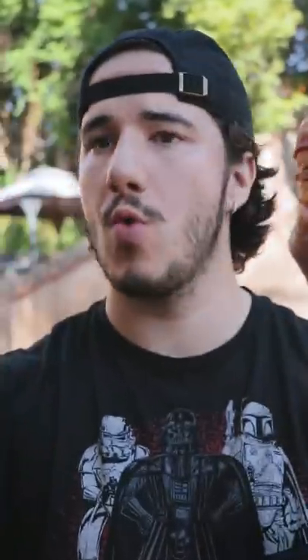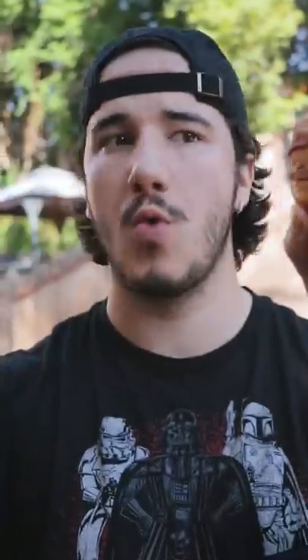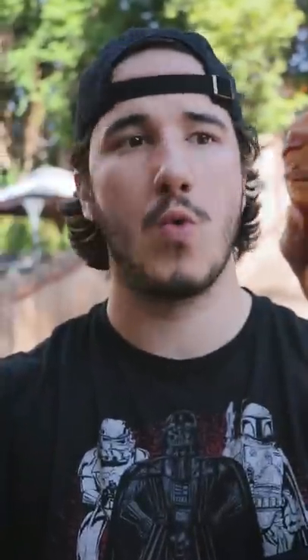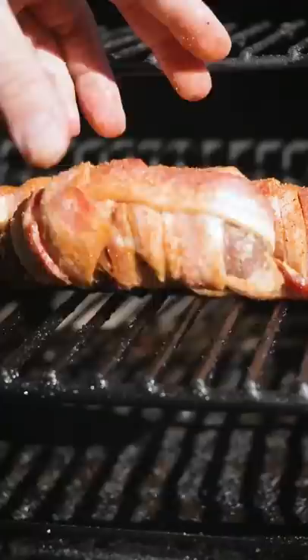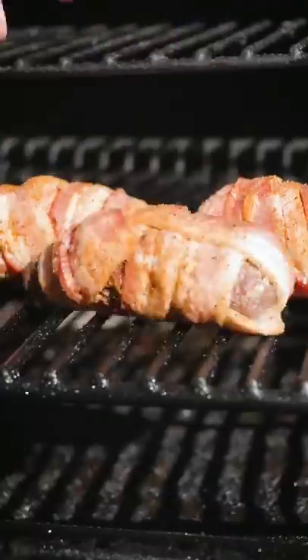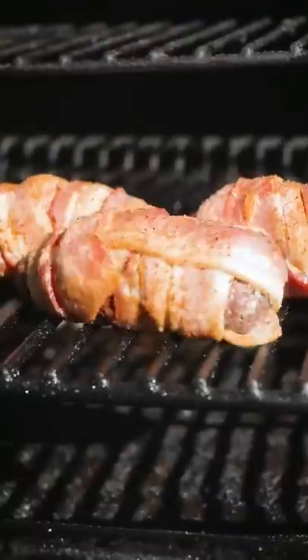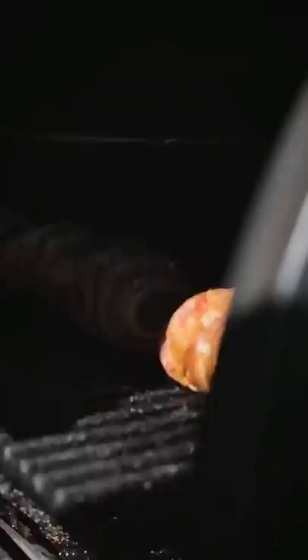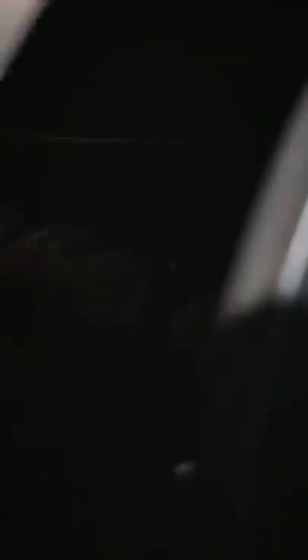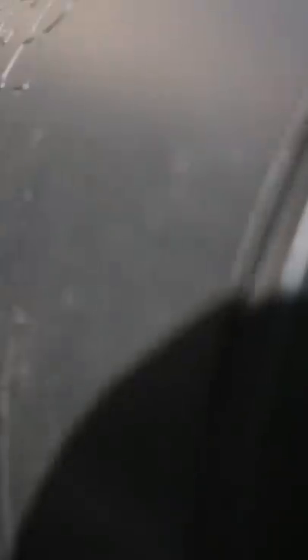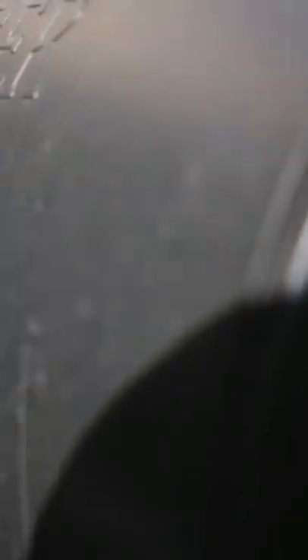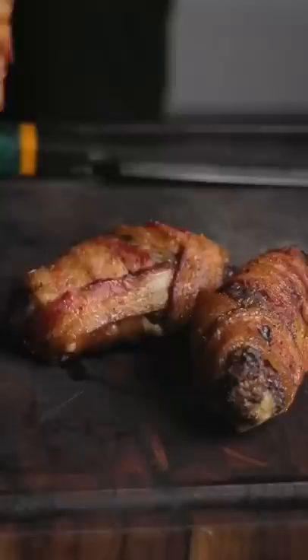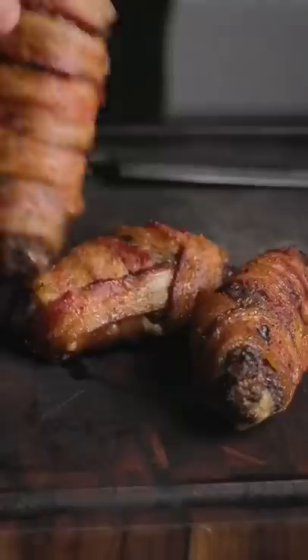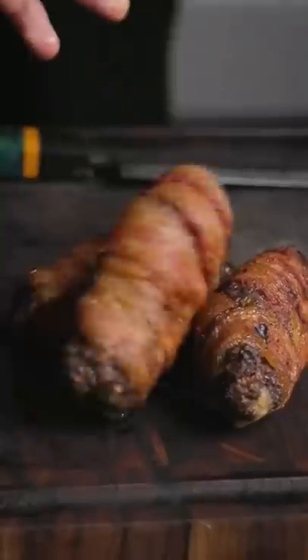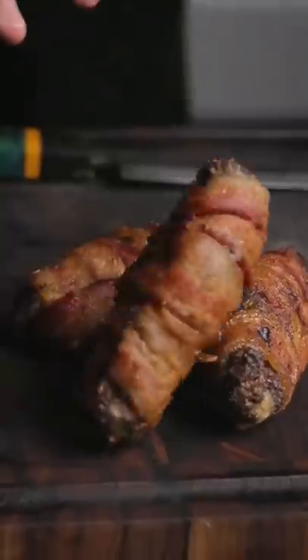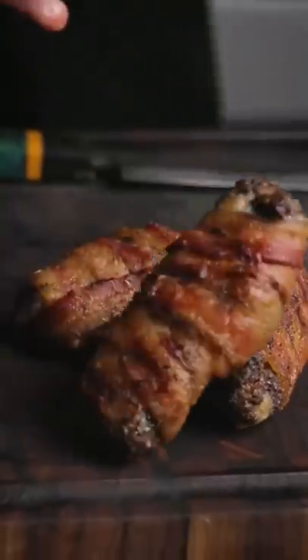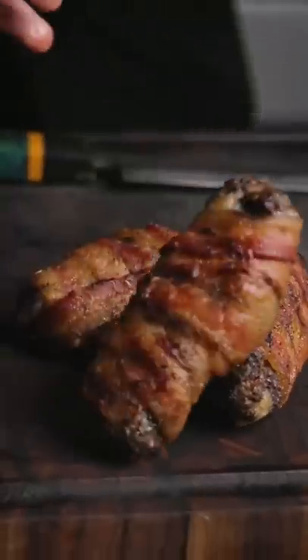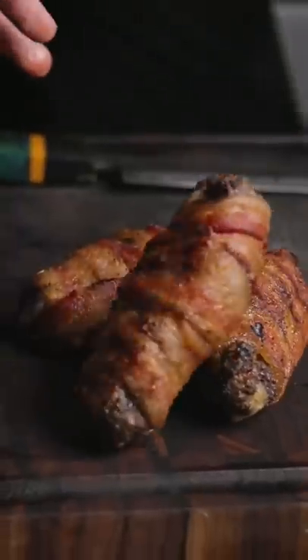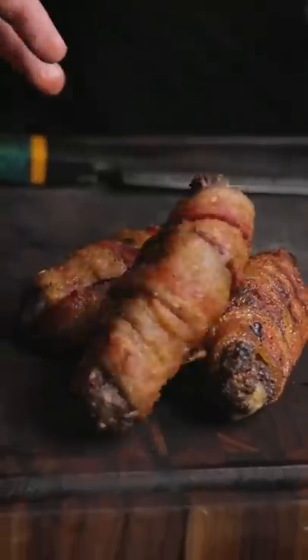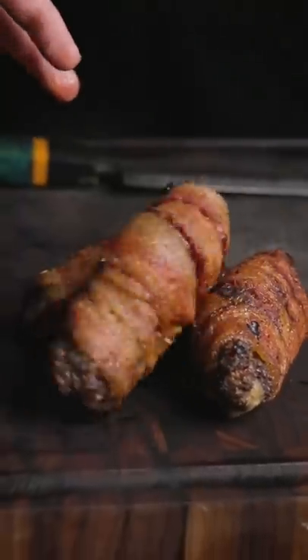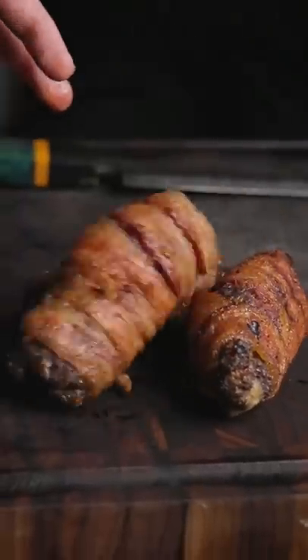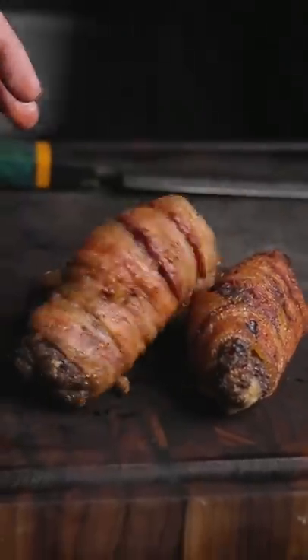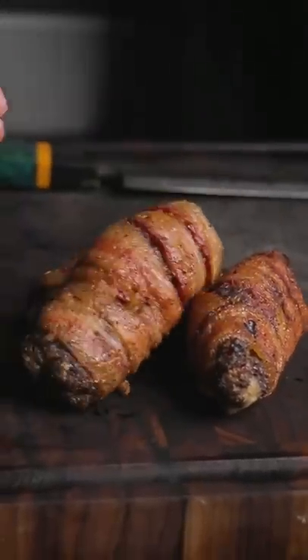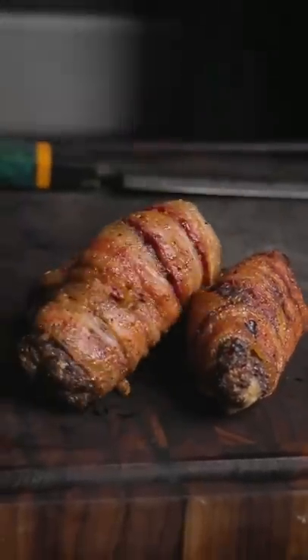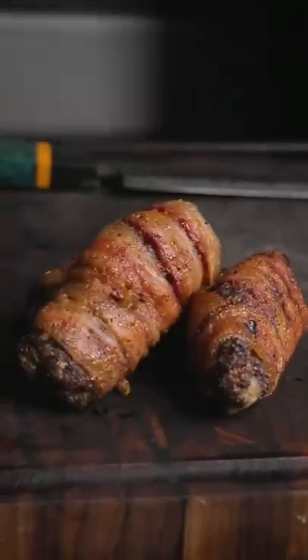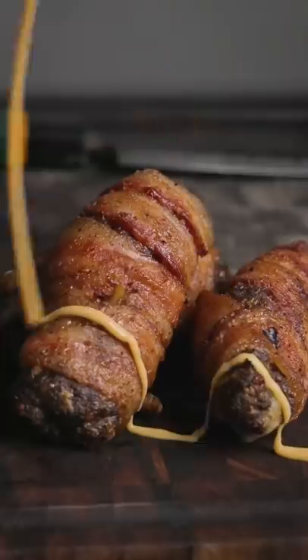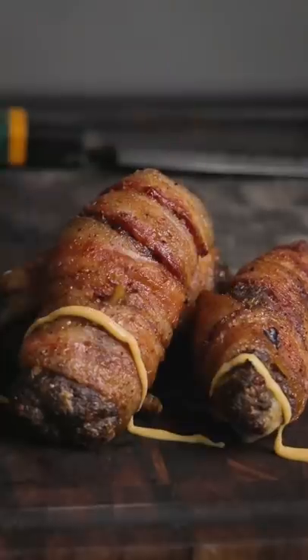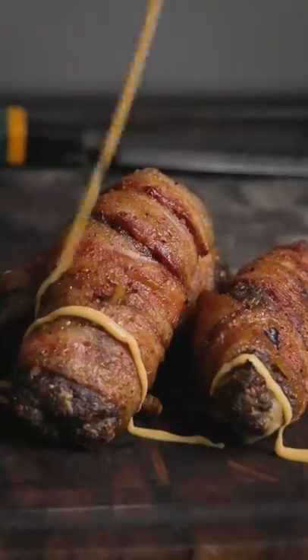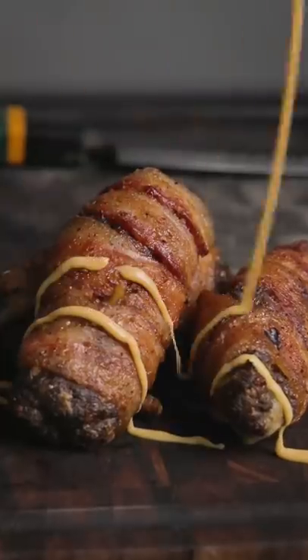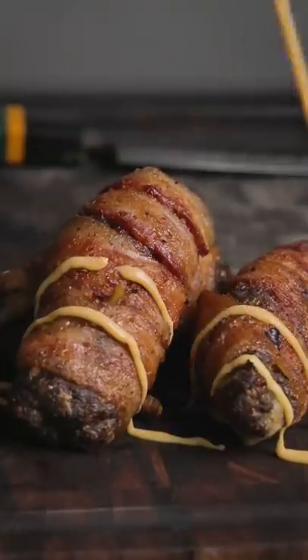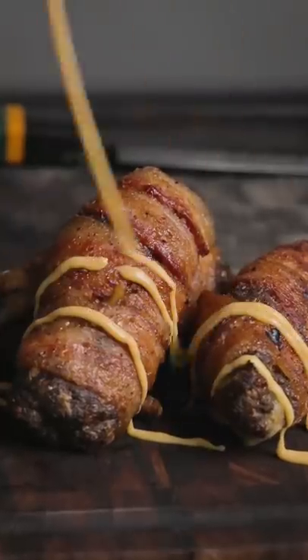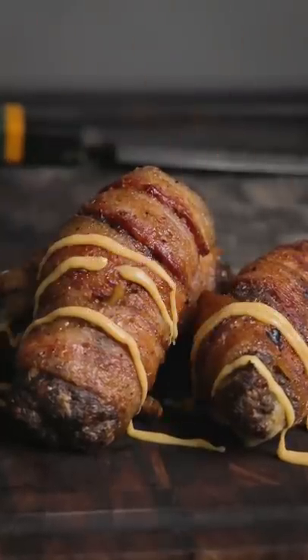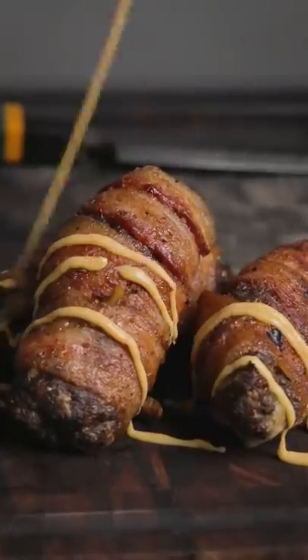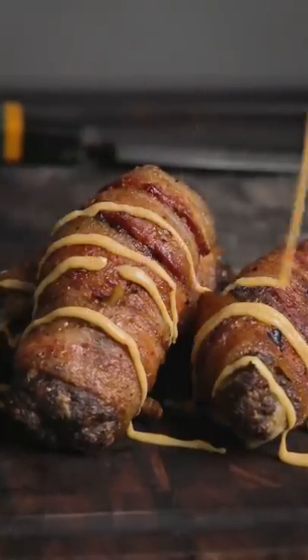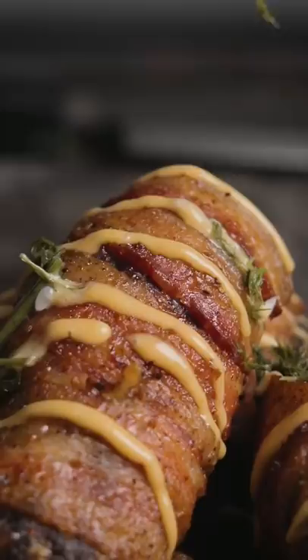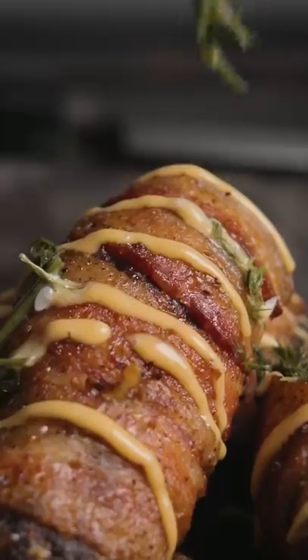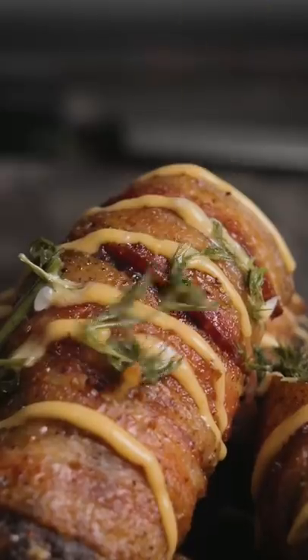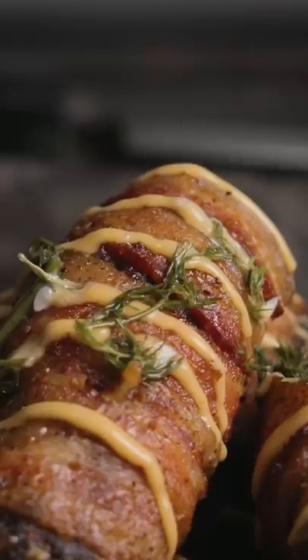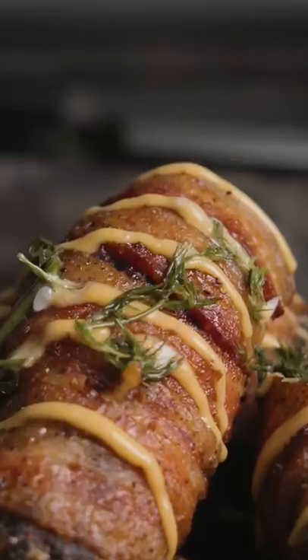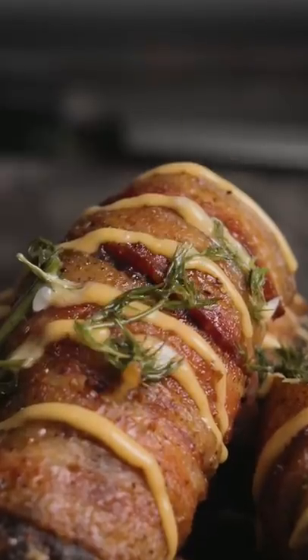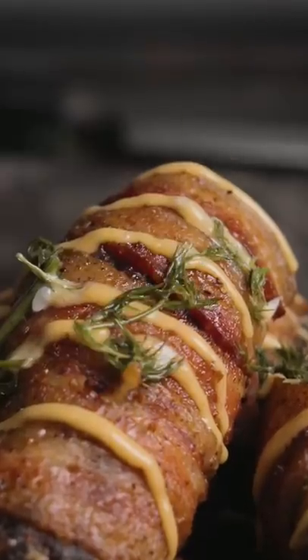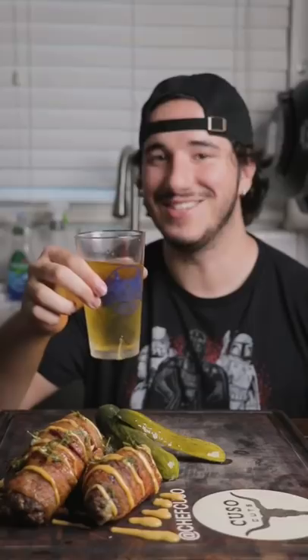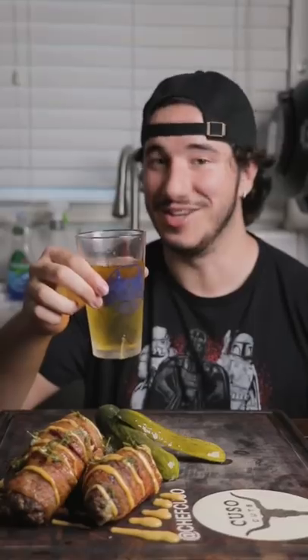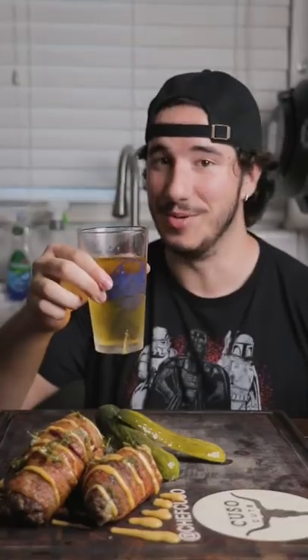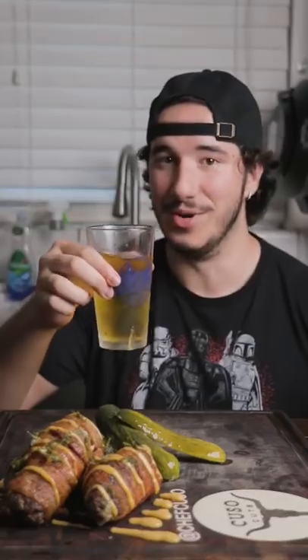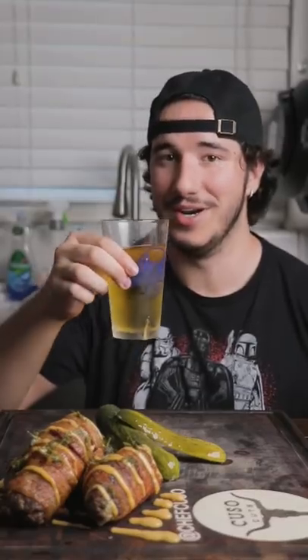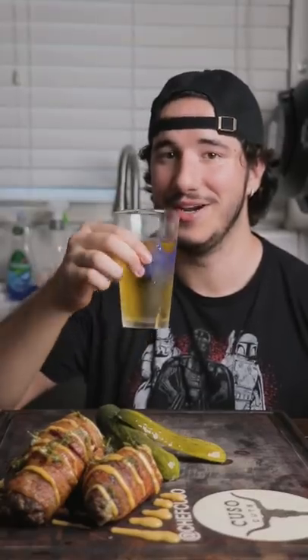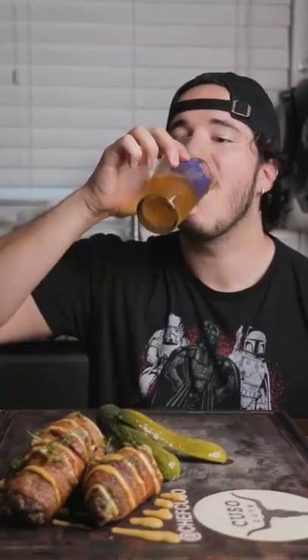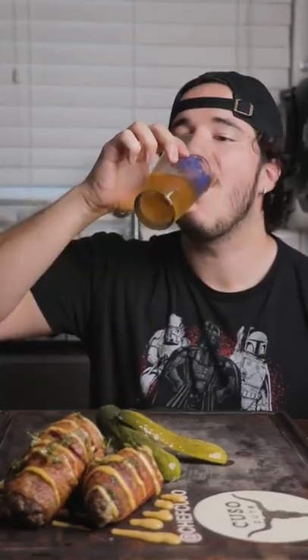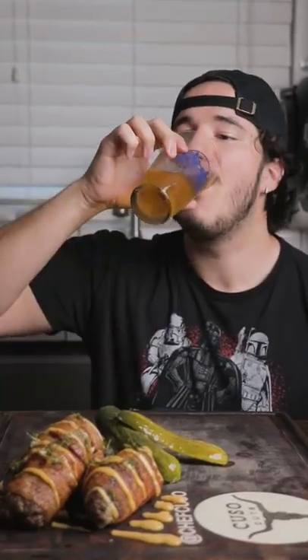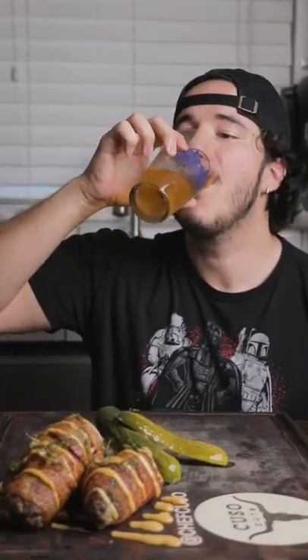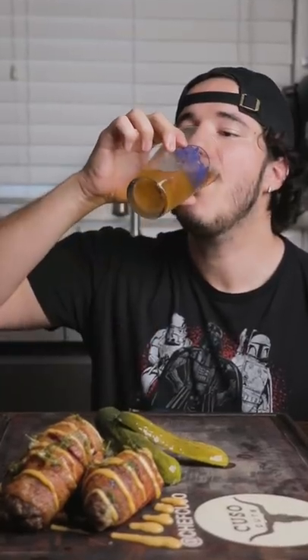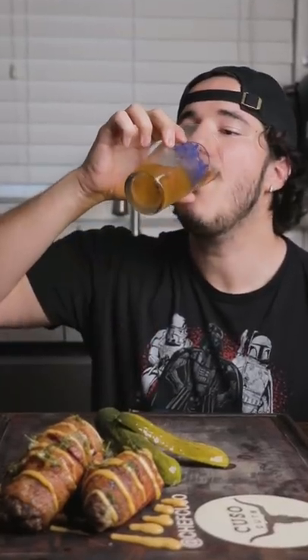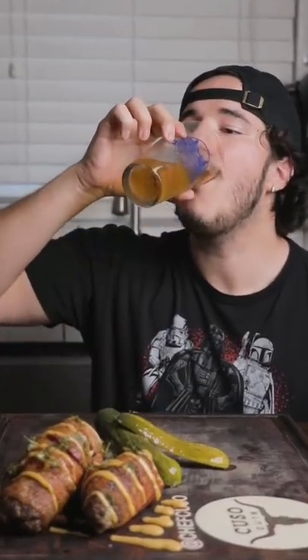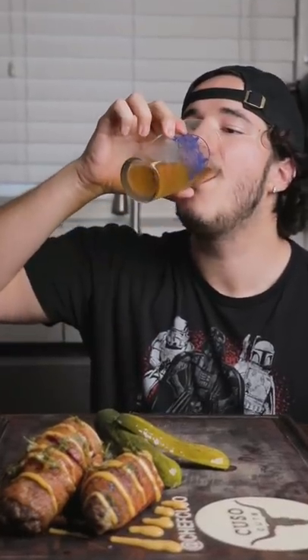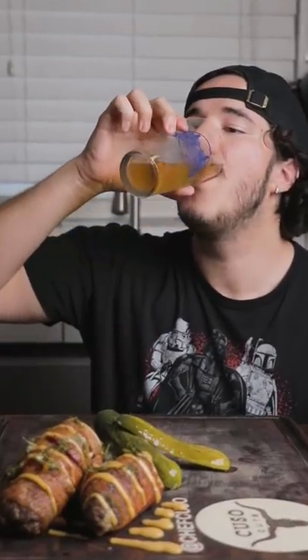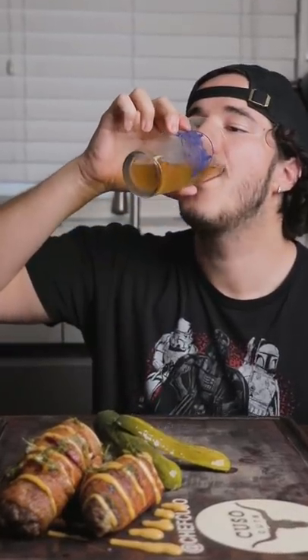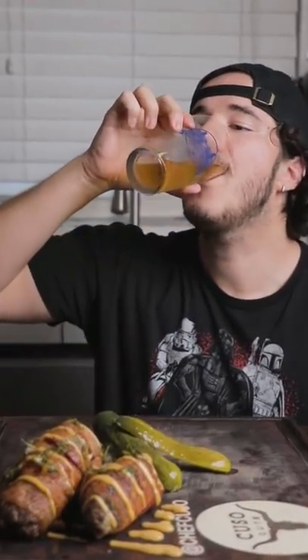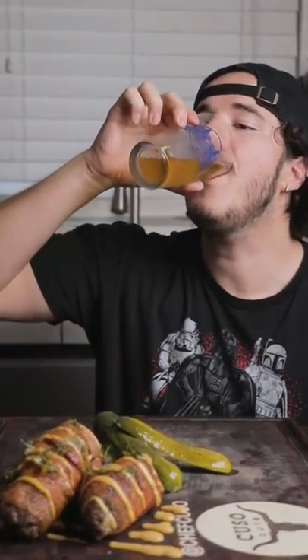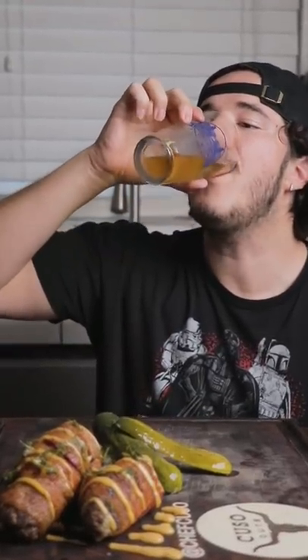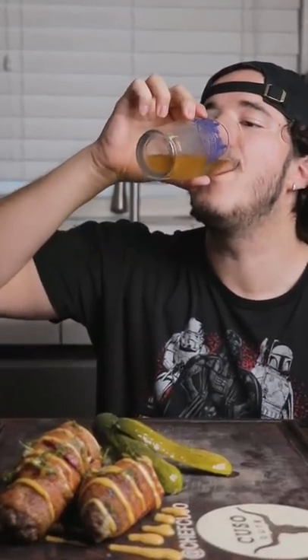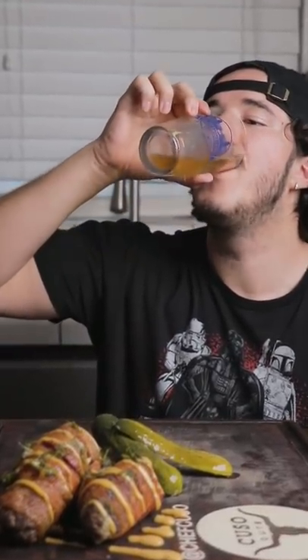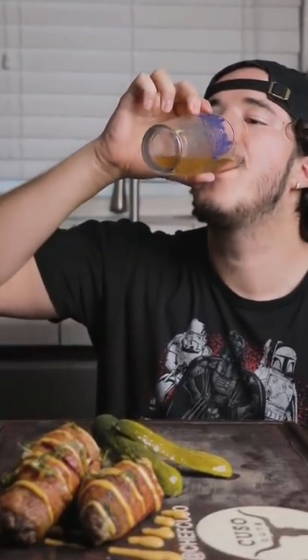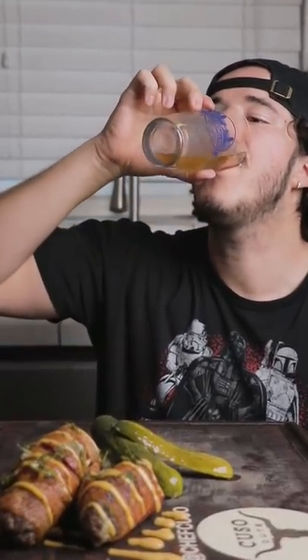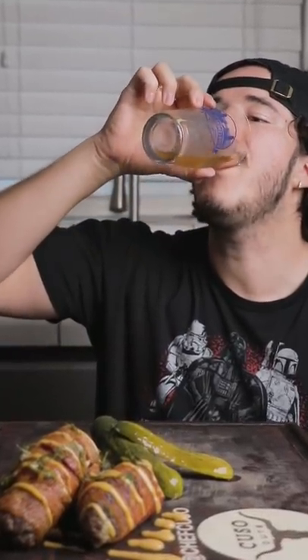Throw it onto your Traeger until the bacon's fully cooked — the inside meat's gonna be cooked at that point. Chipotle mayo, some dill, grab a beer.